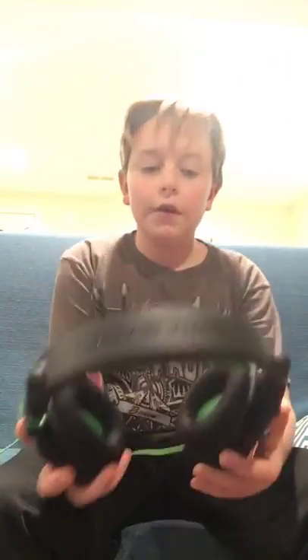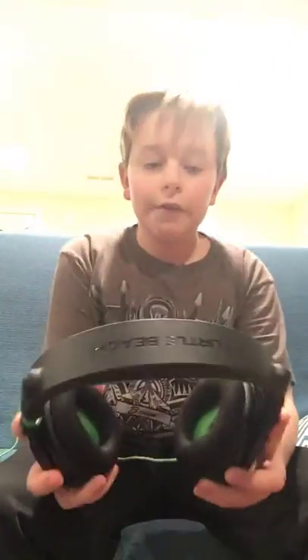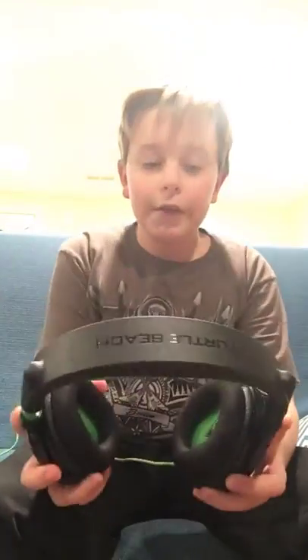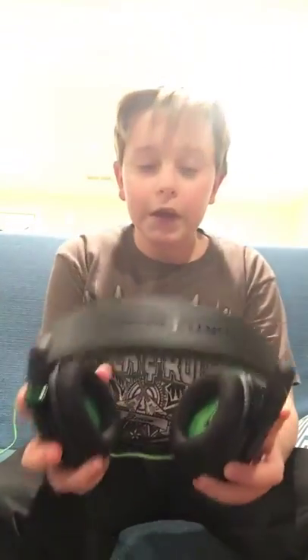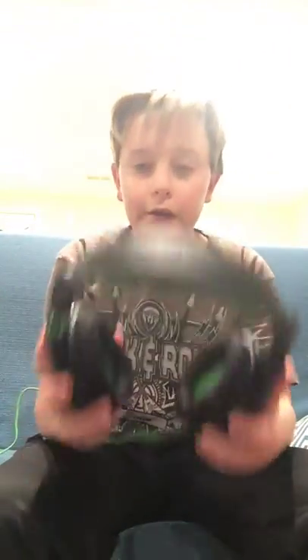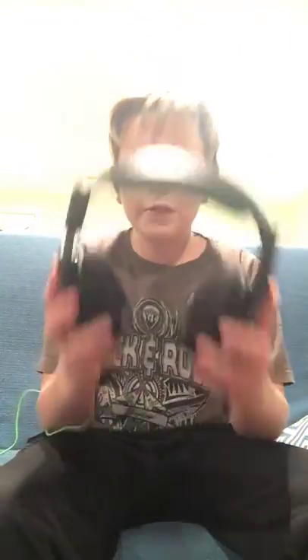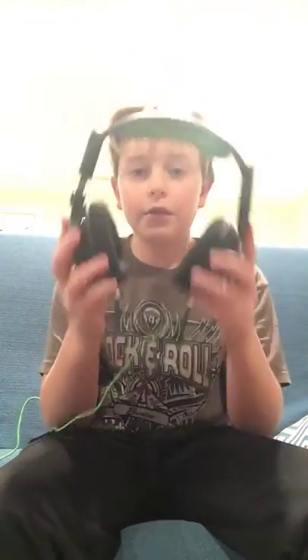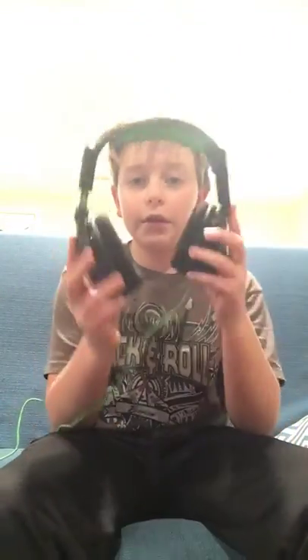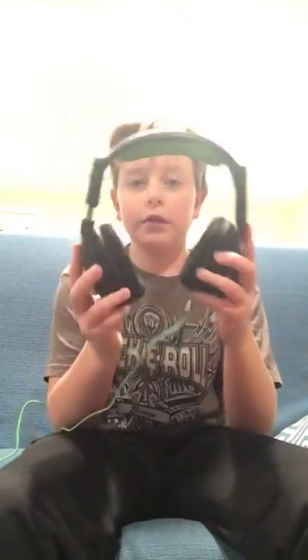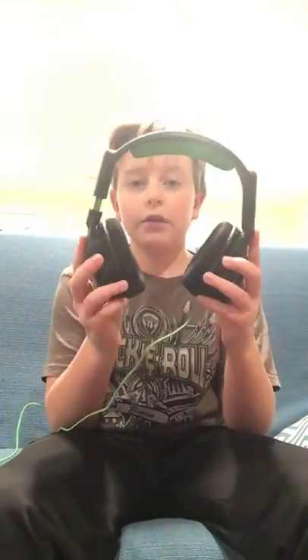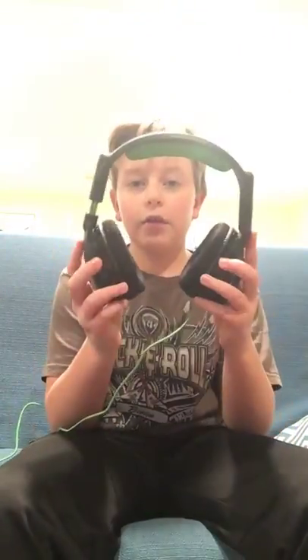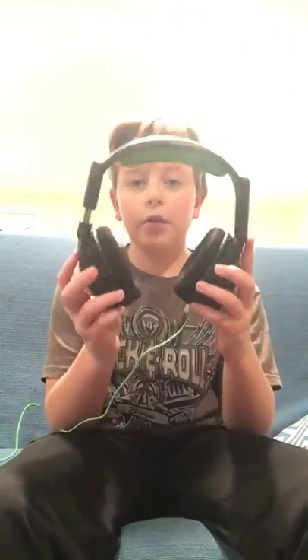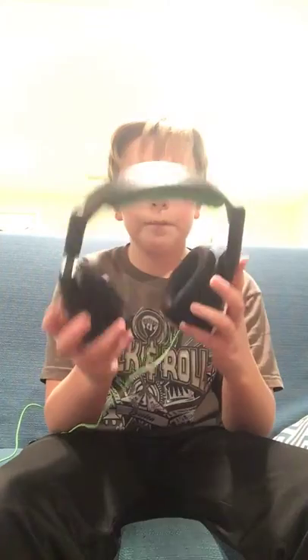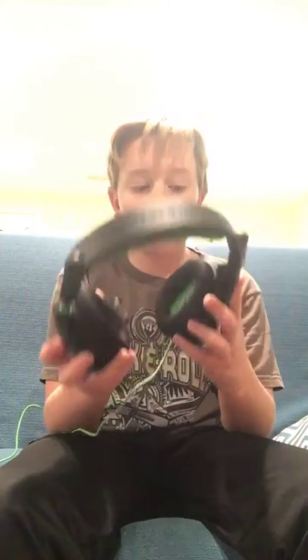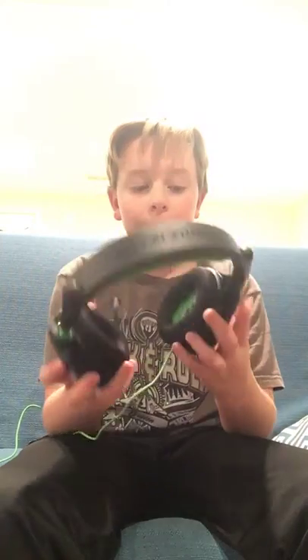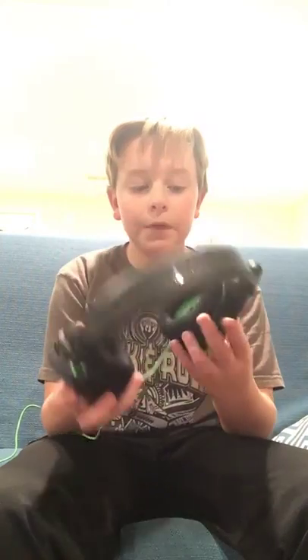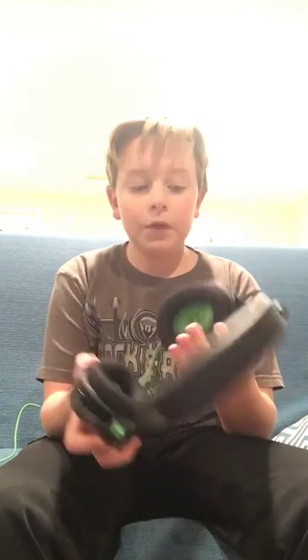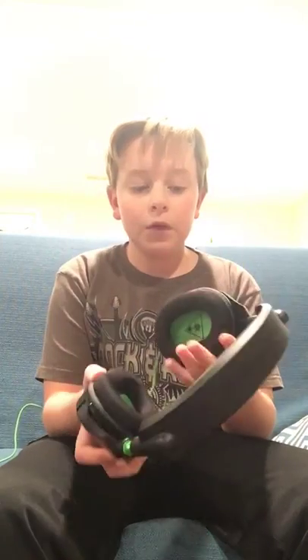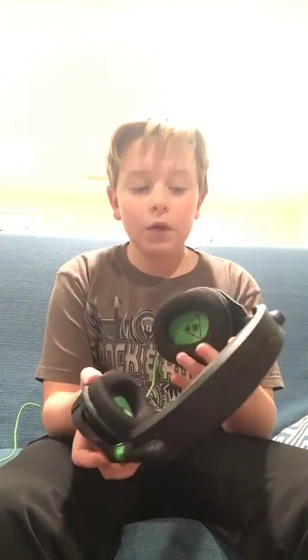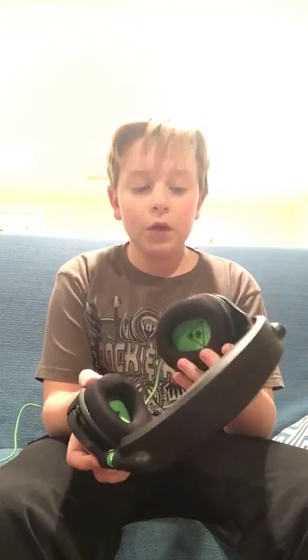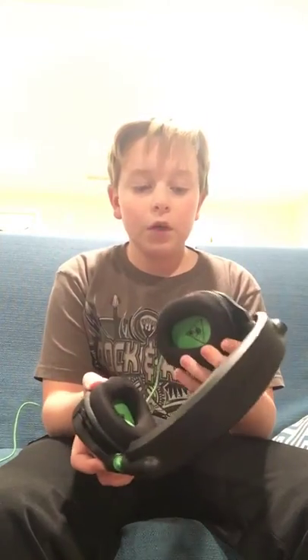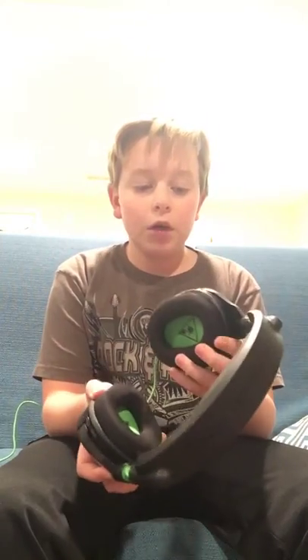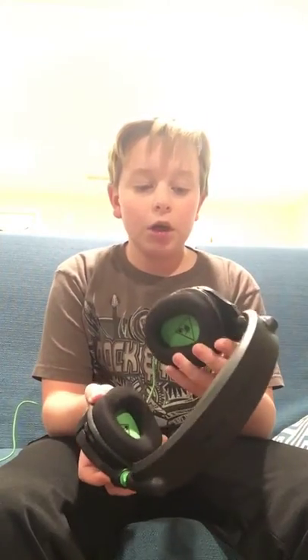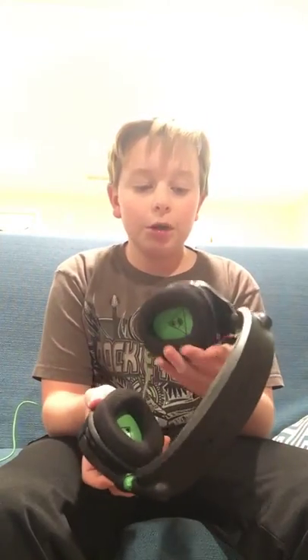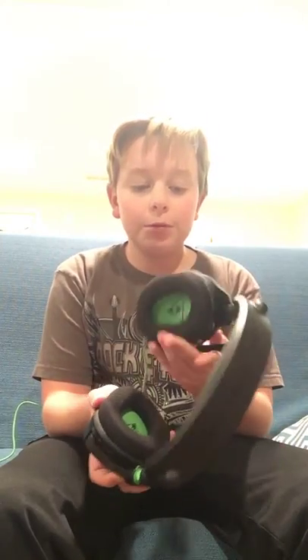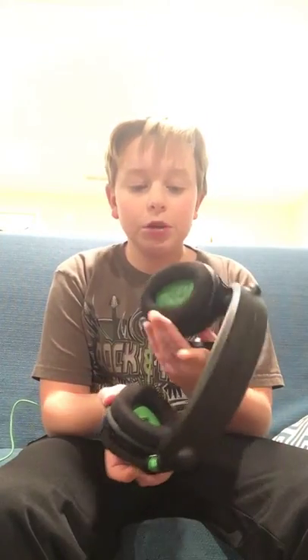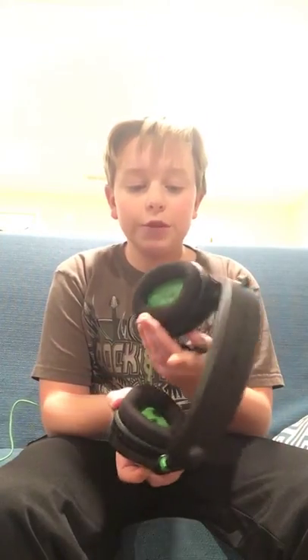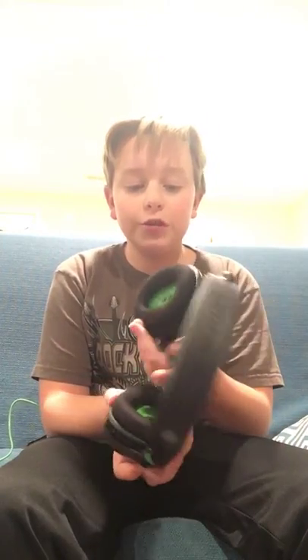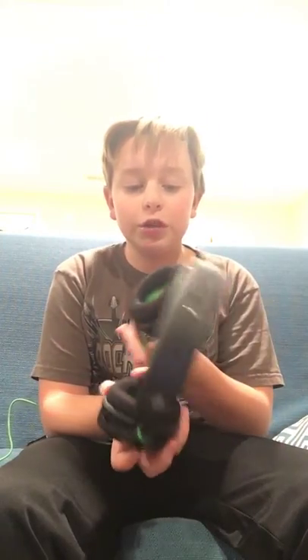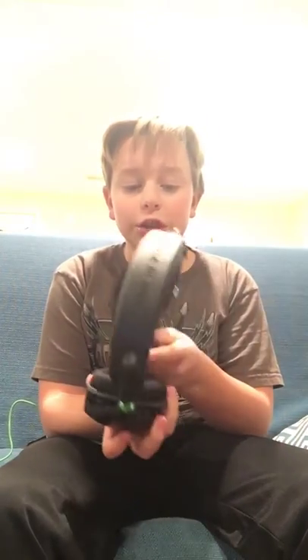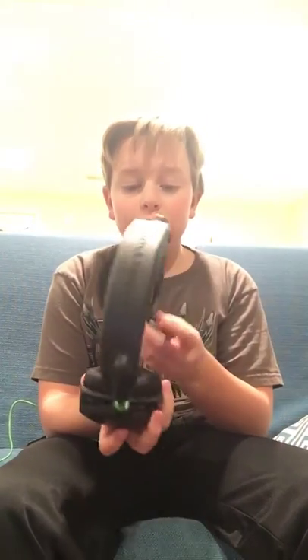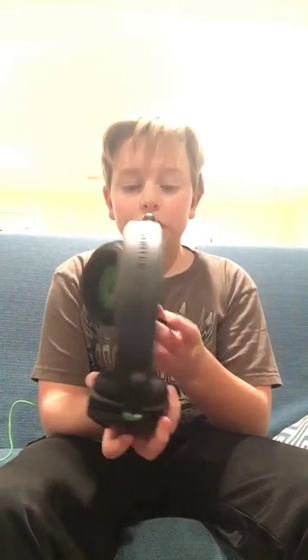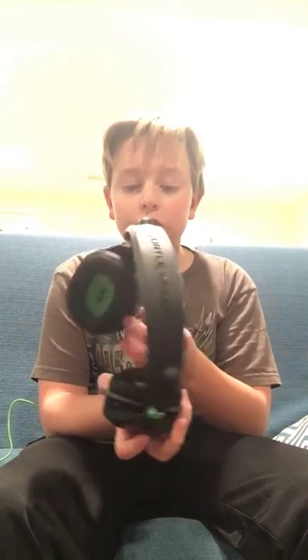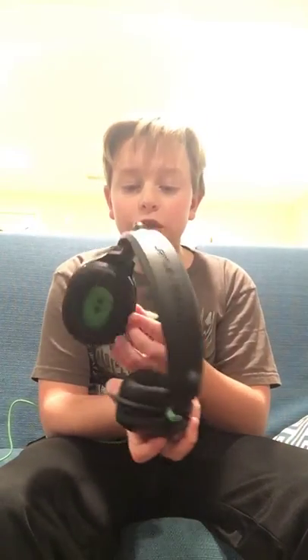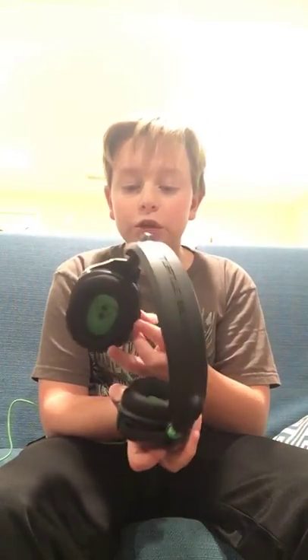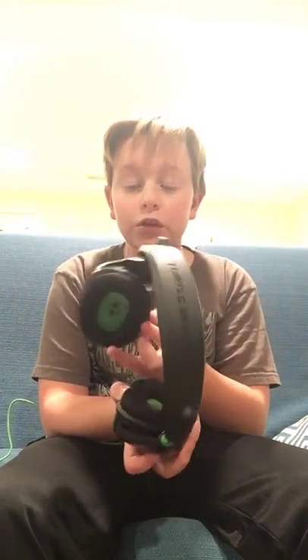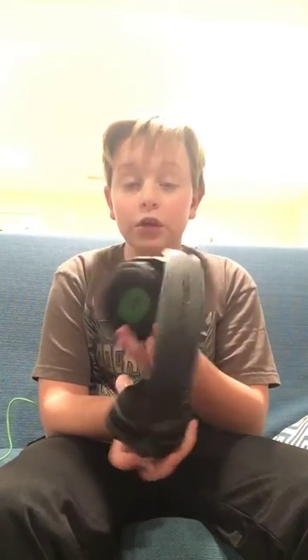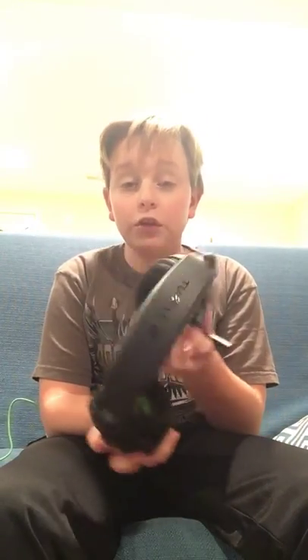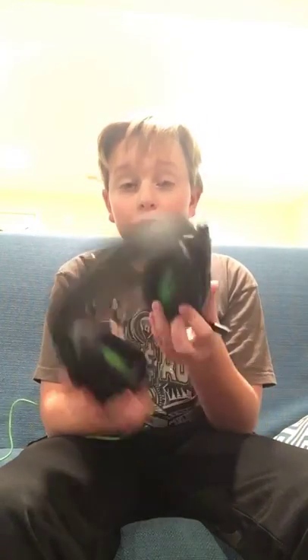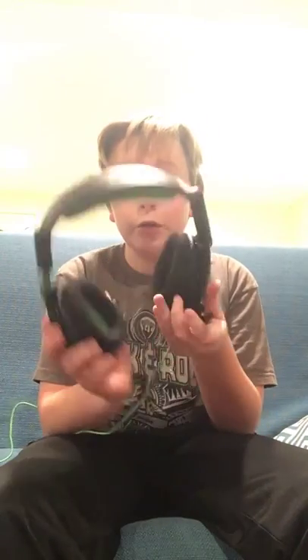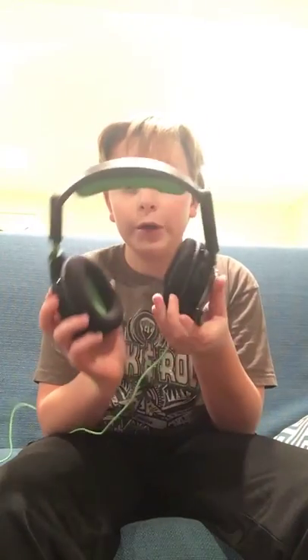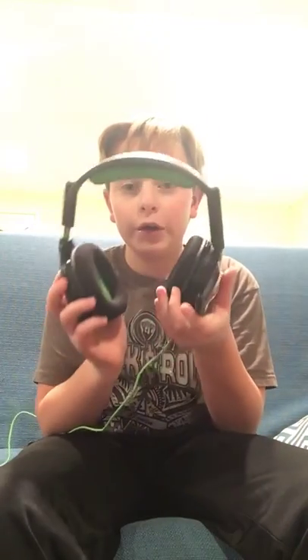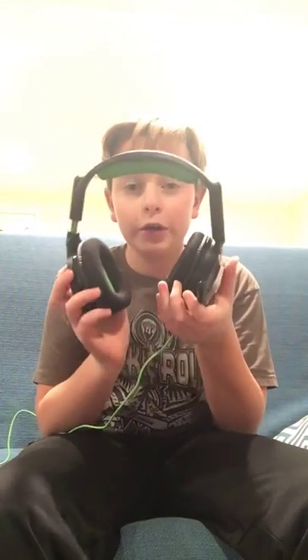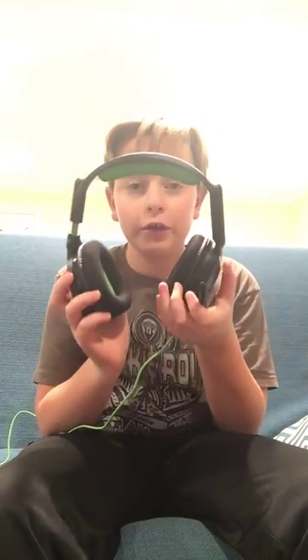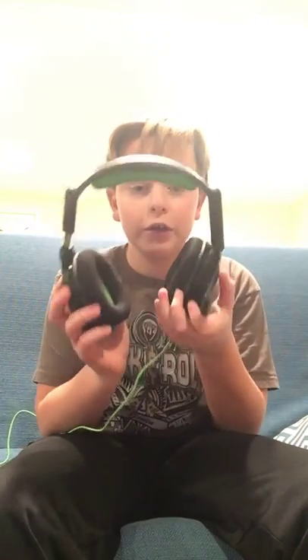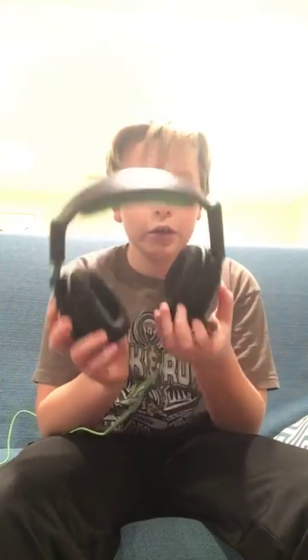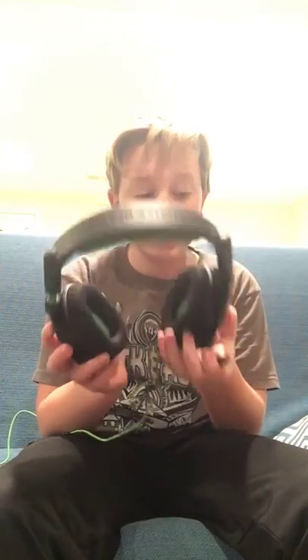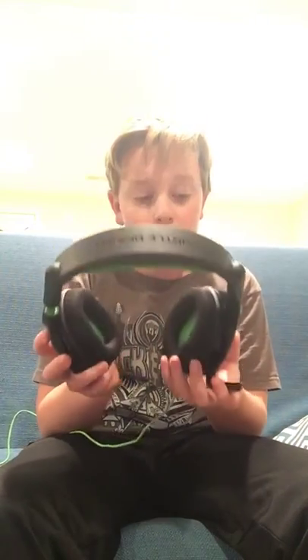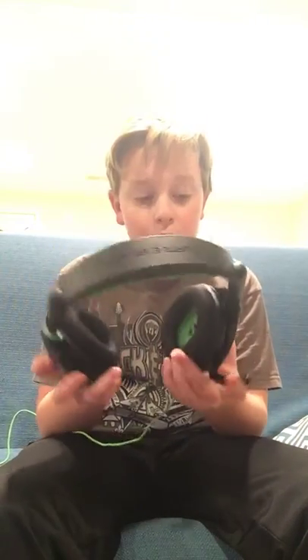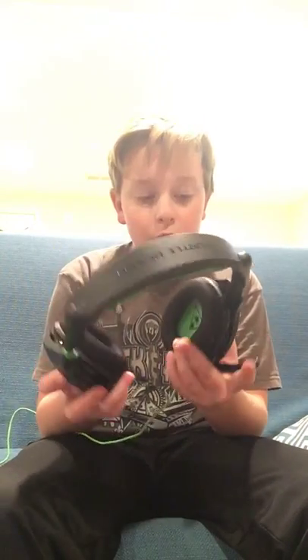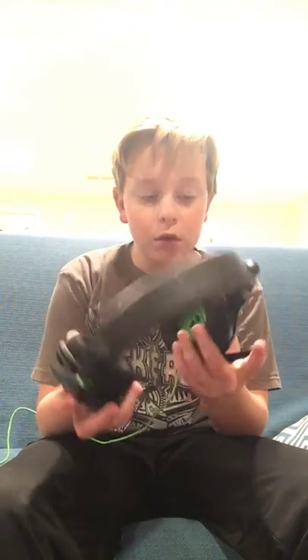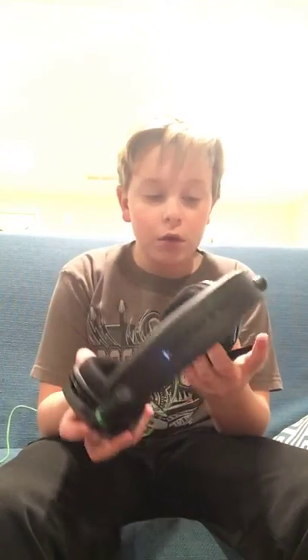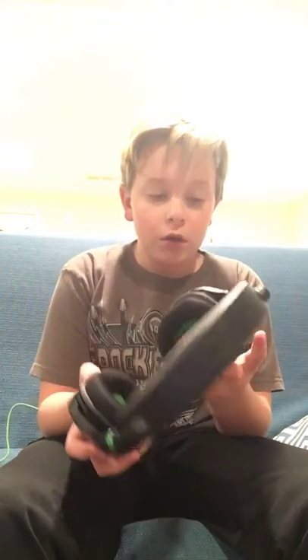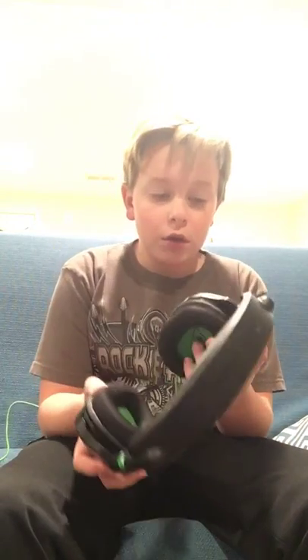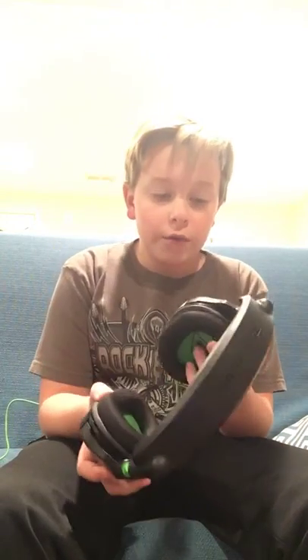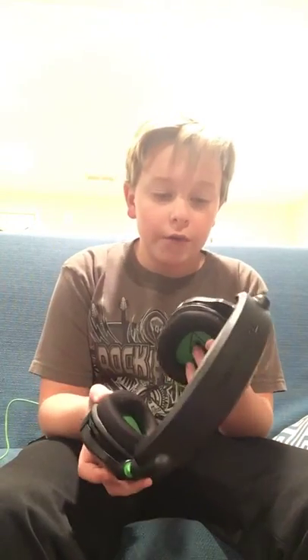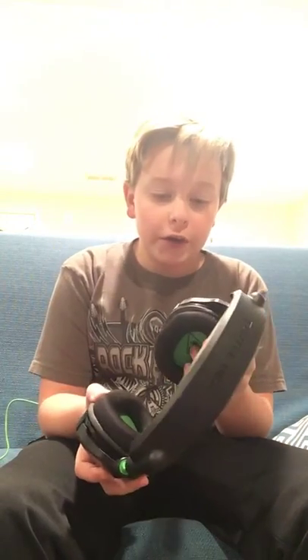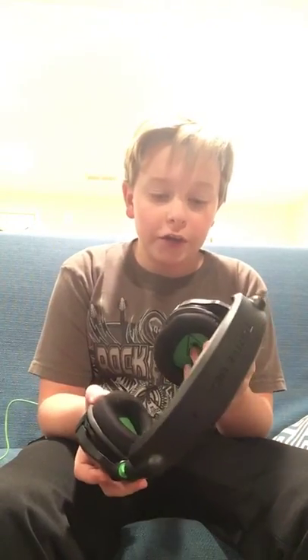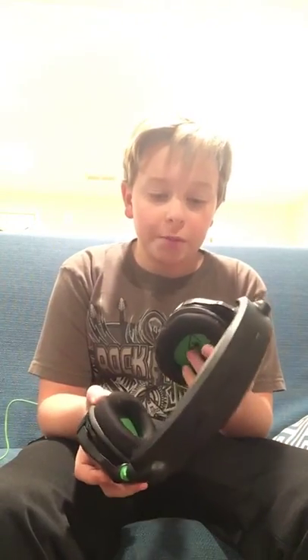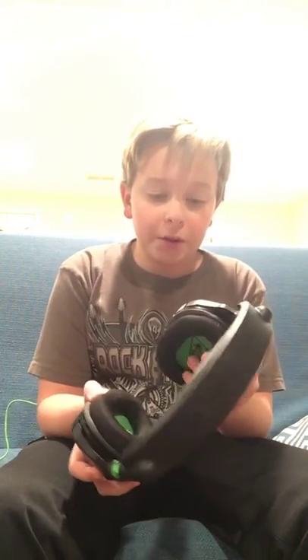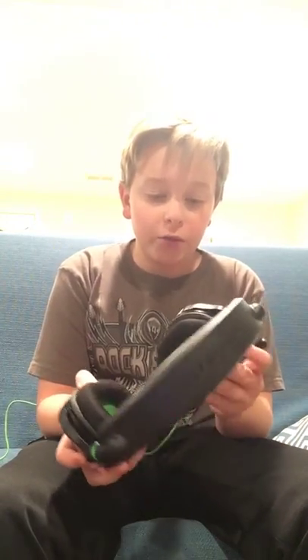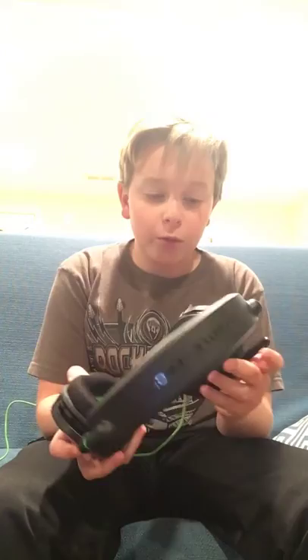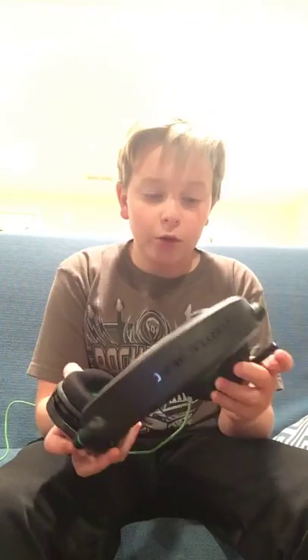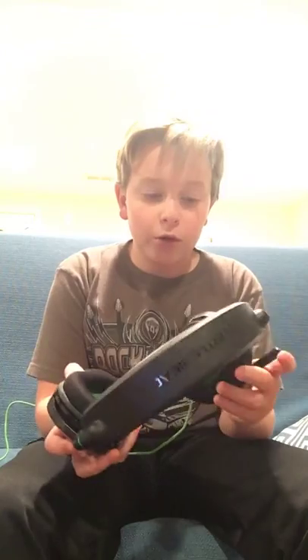I have this headset. It's a Stealth 300 for Xbox One.